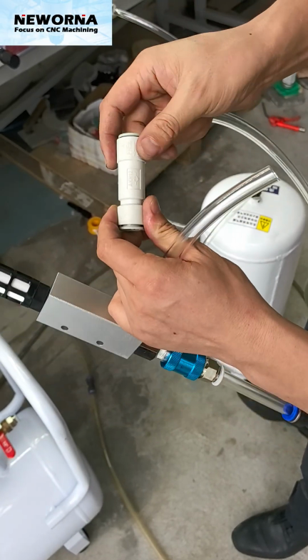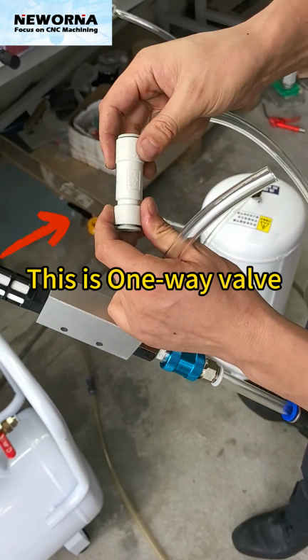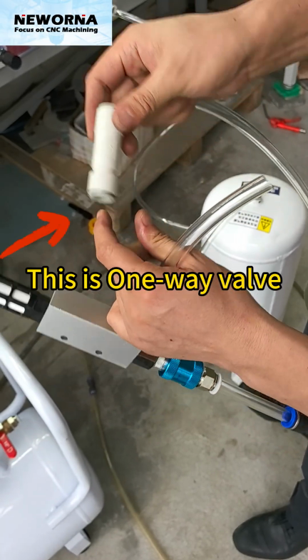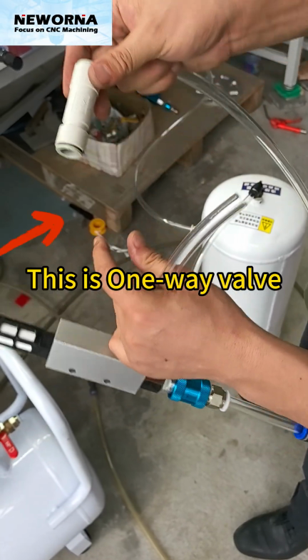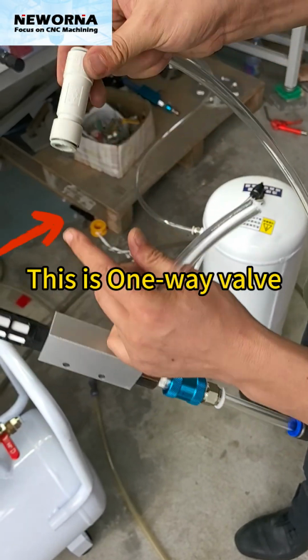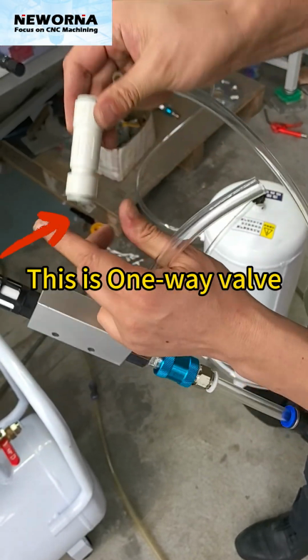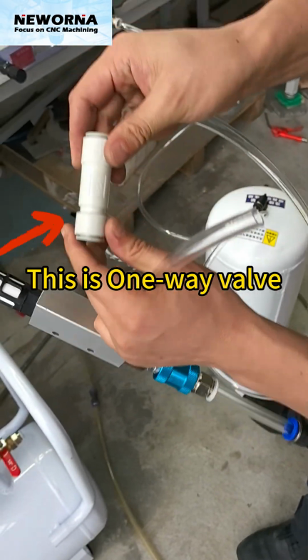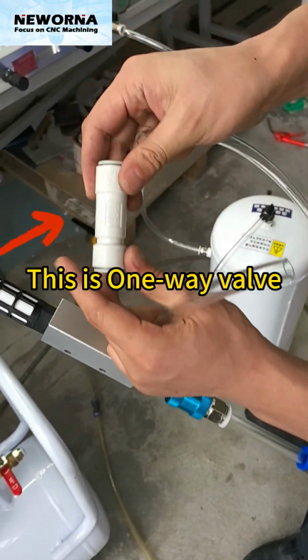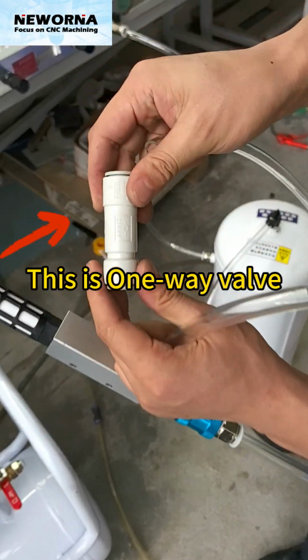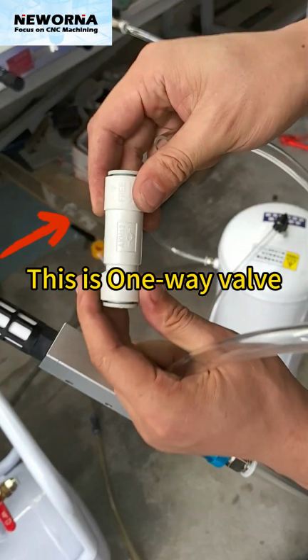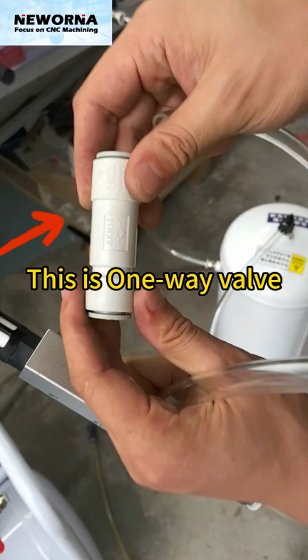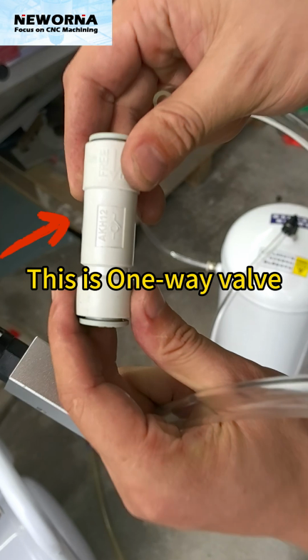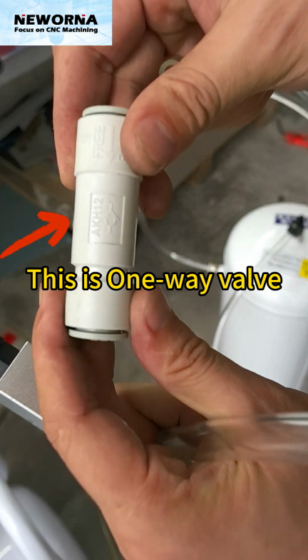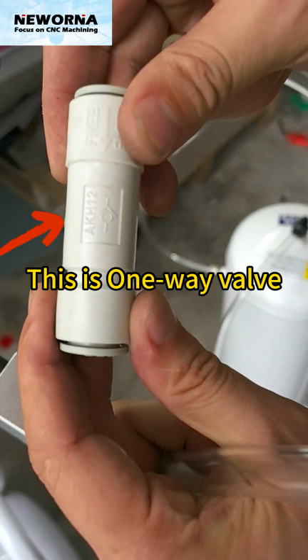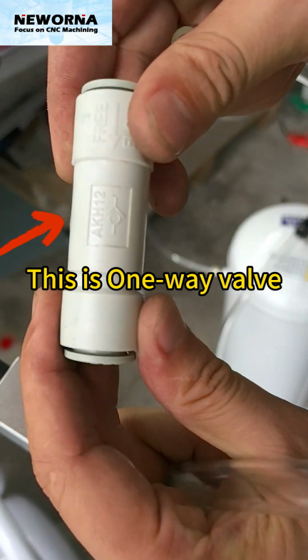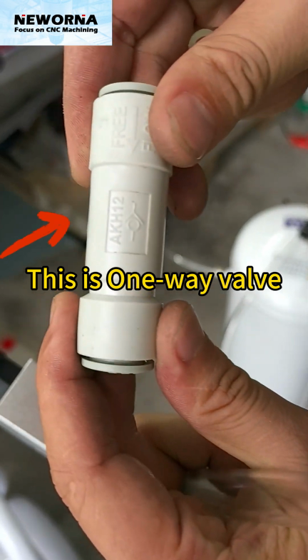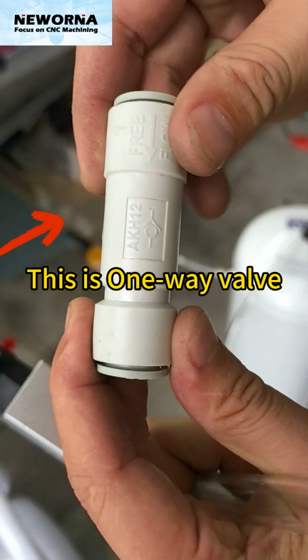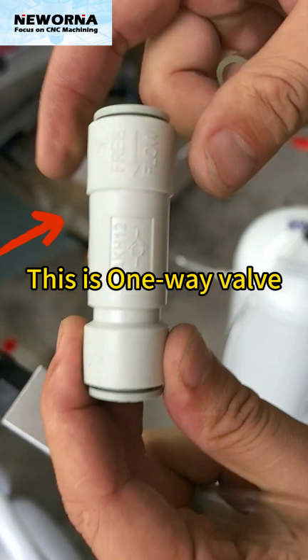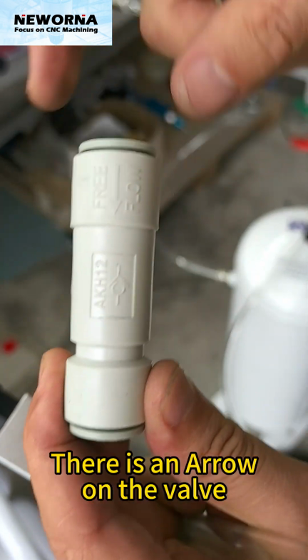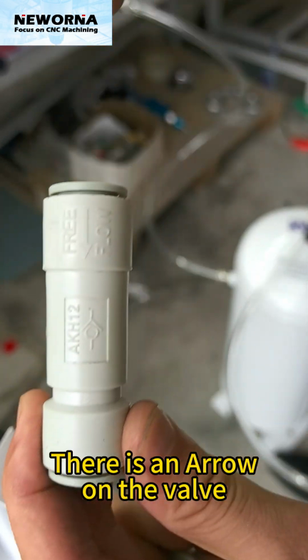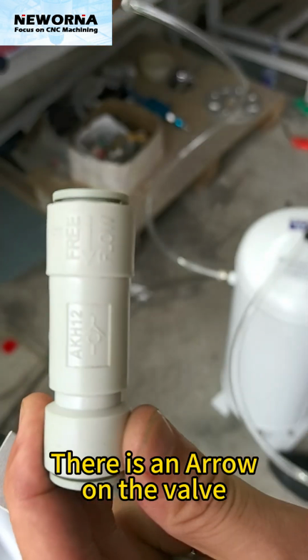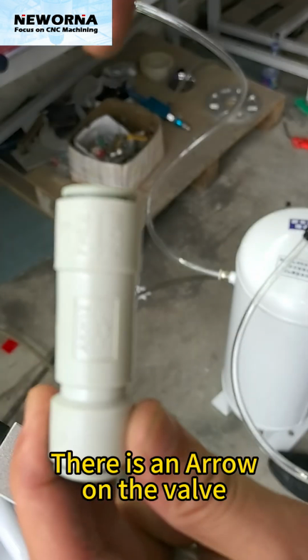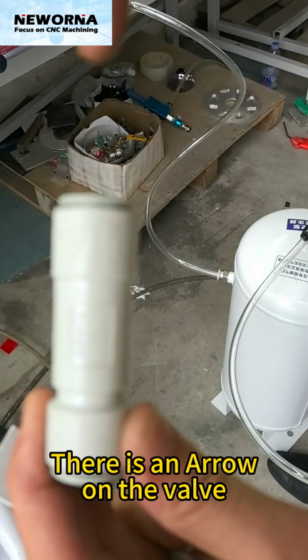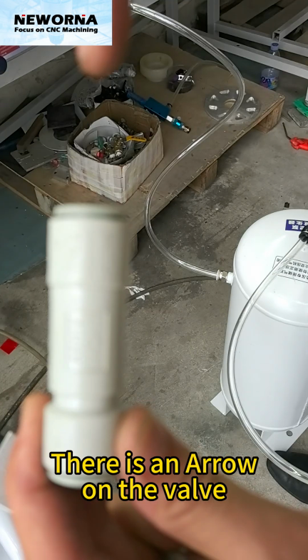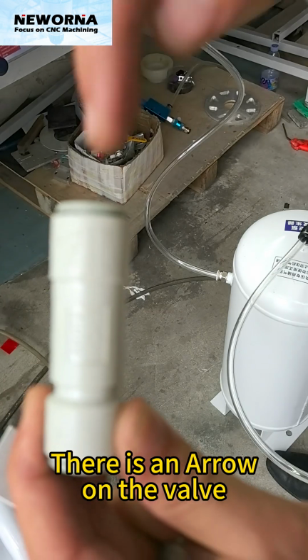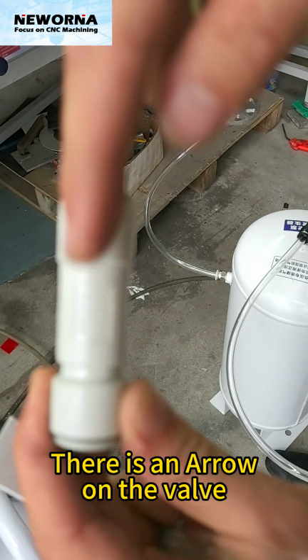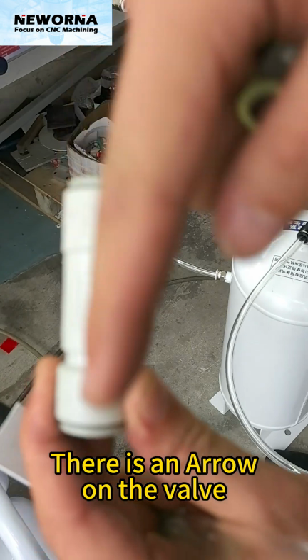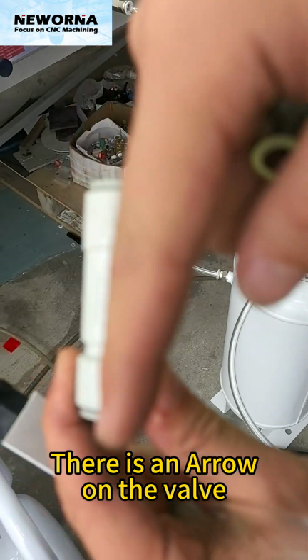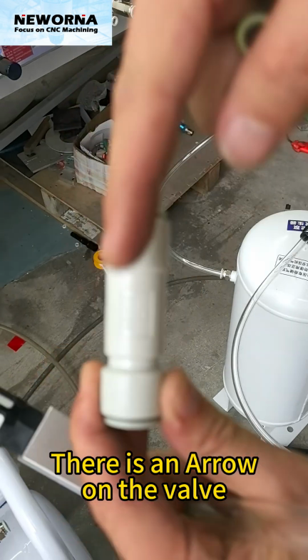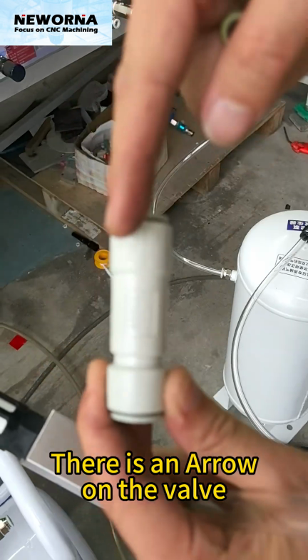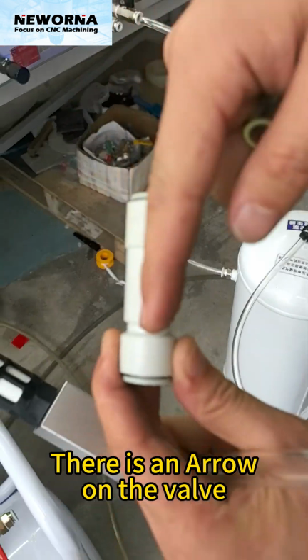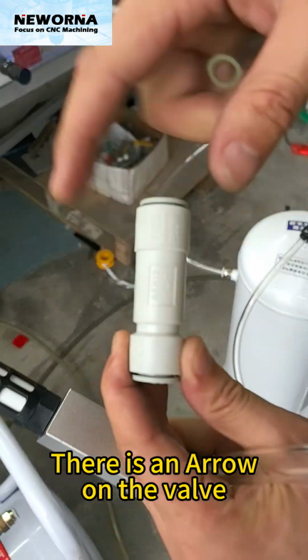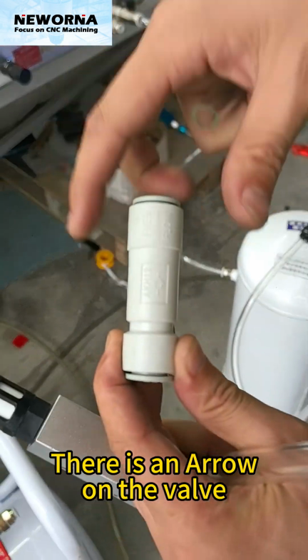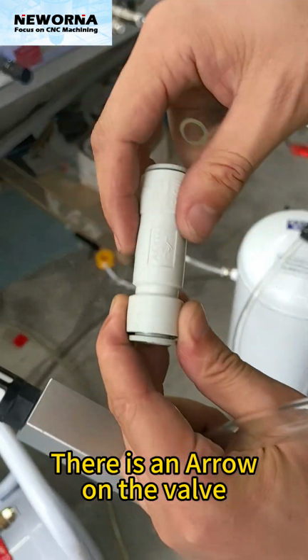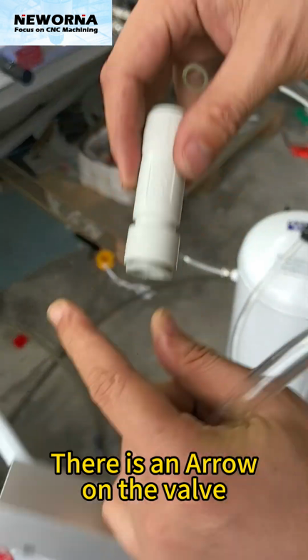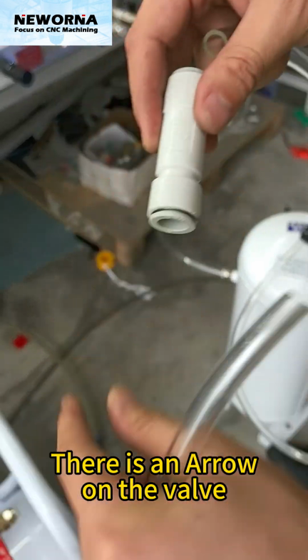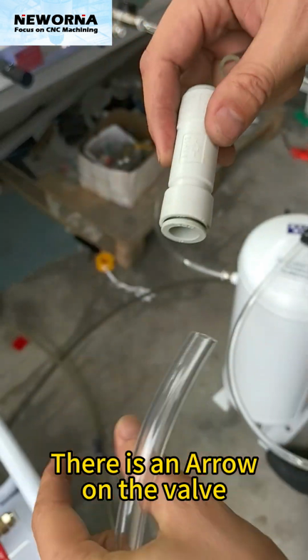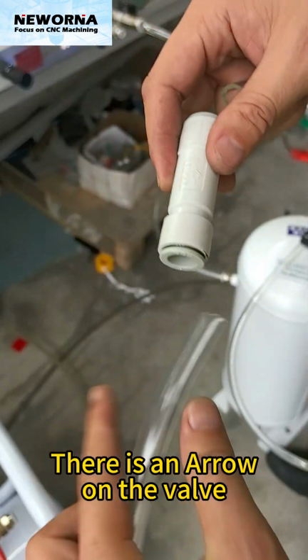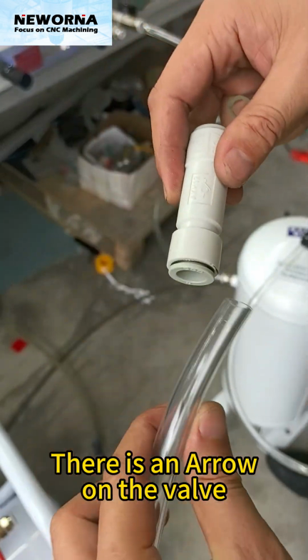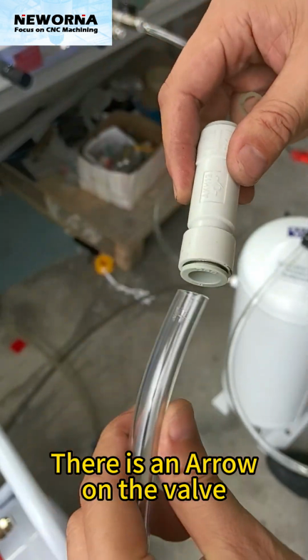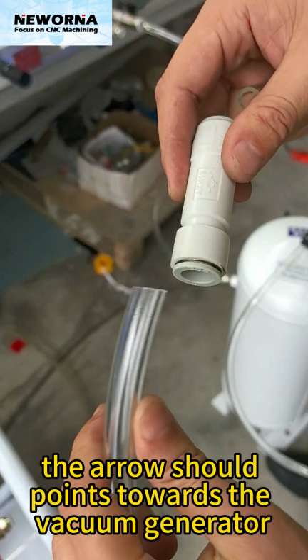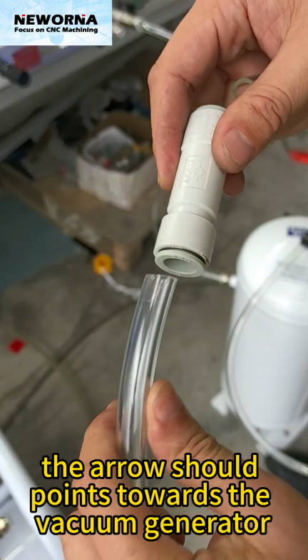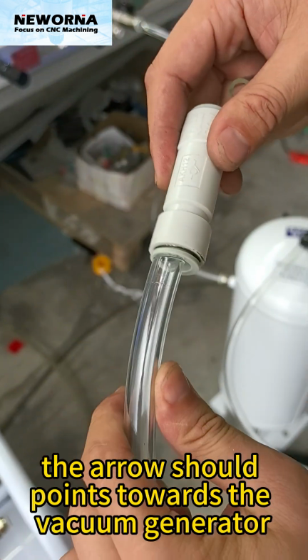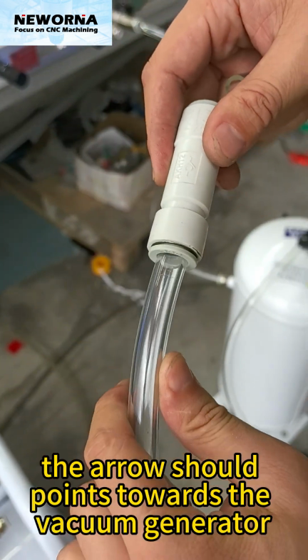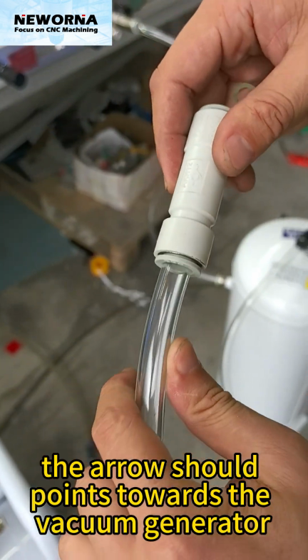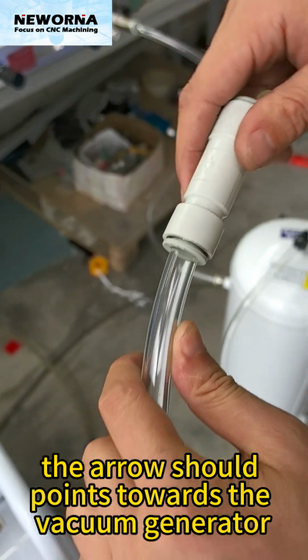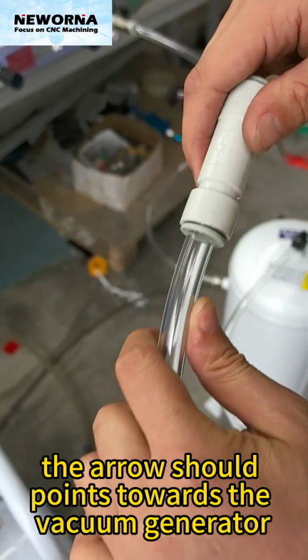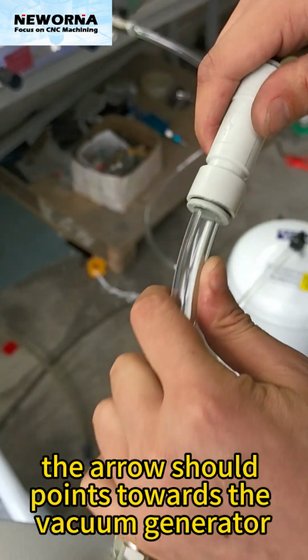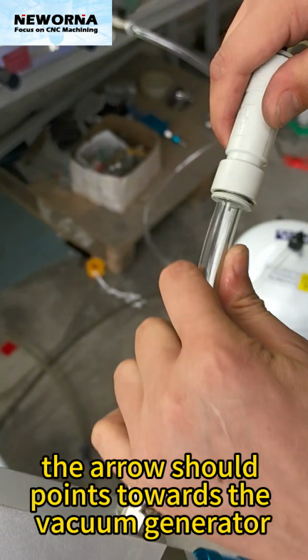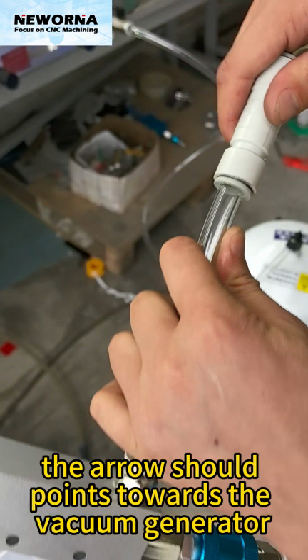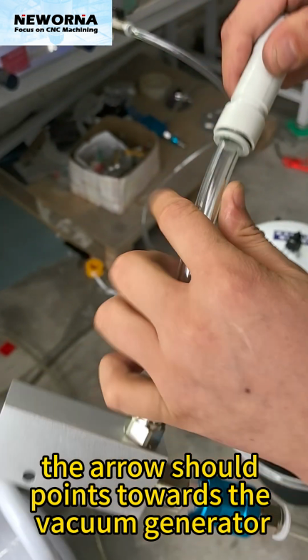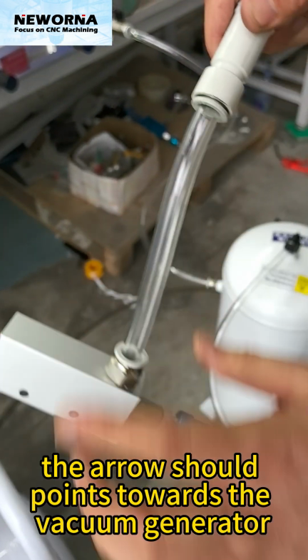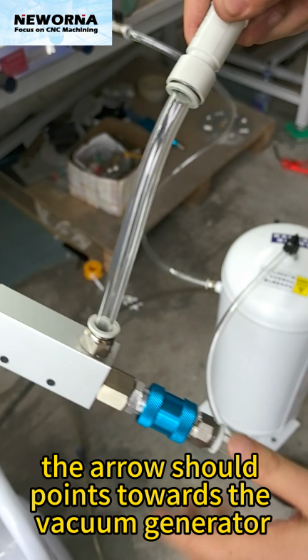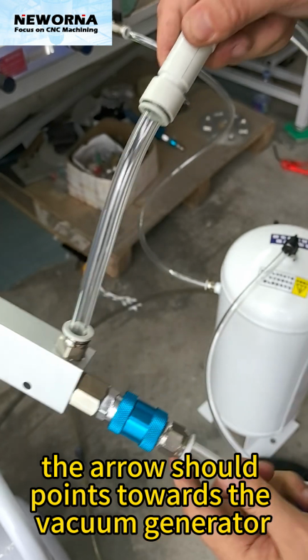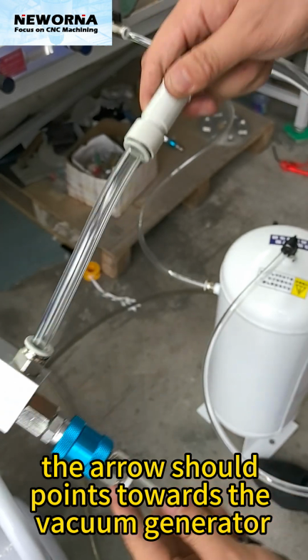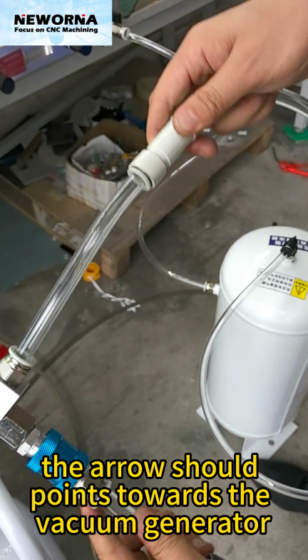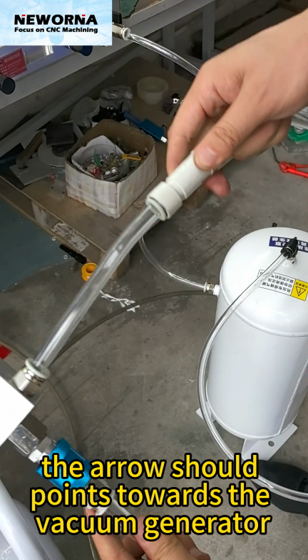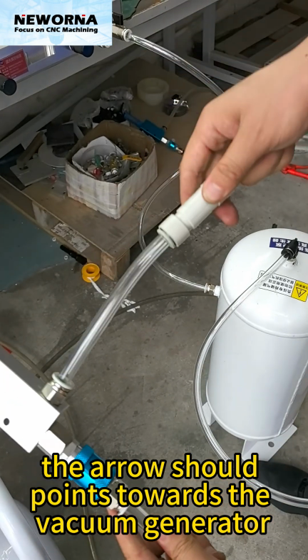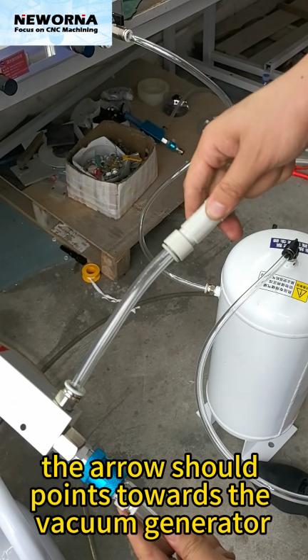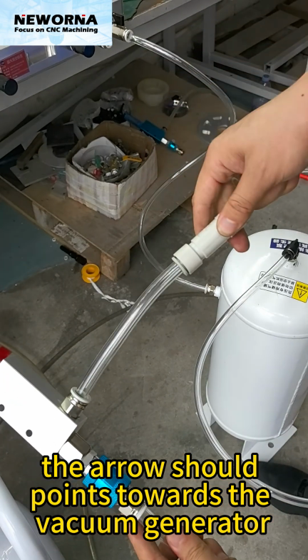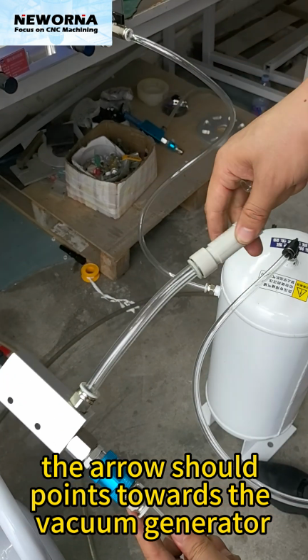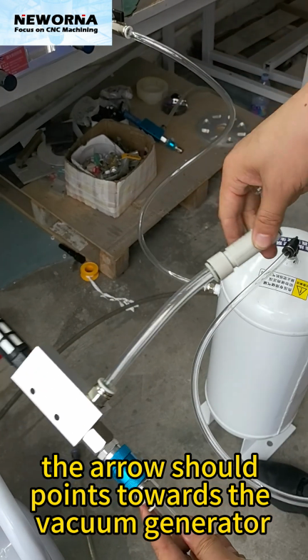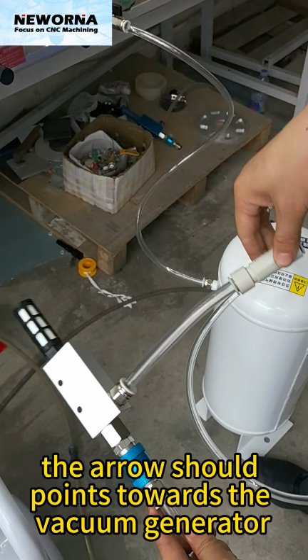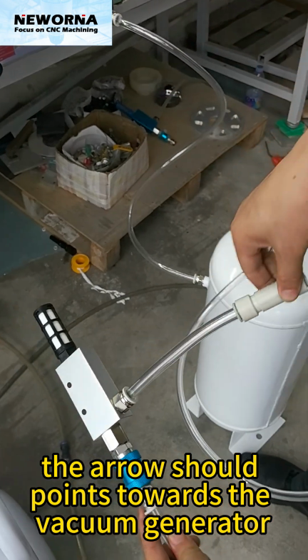This is the one-way valve. There is an arrow on the valve — the arrow should point towards the vacuum generator.